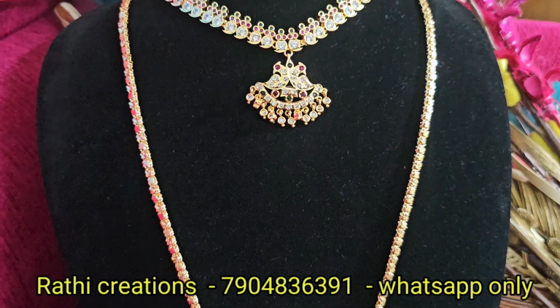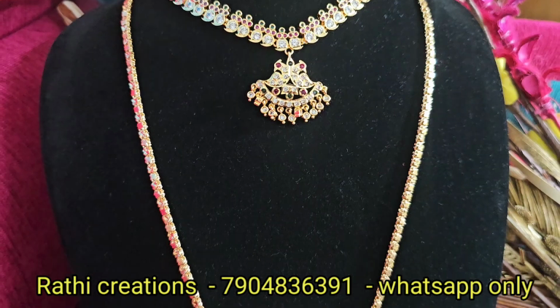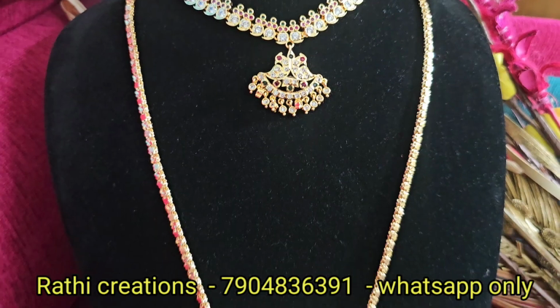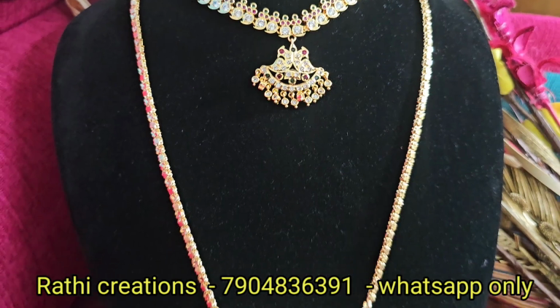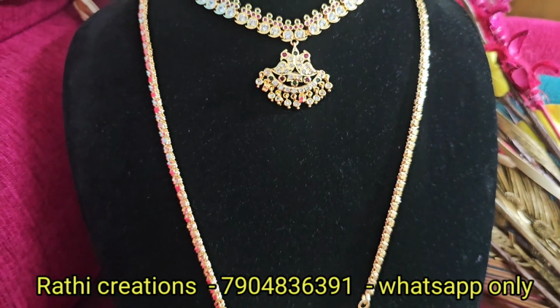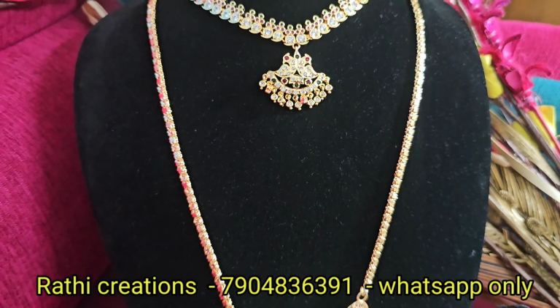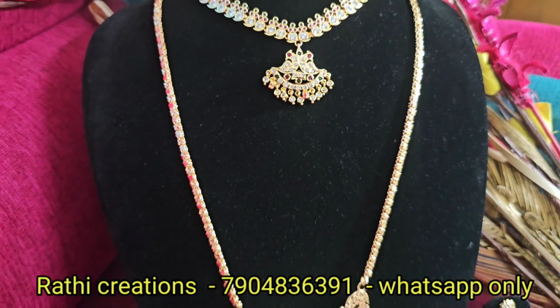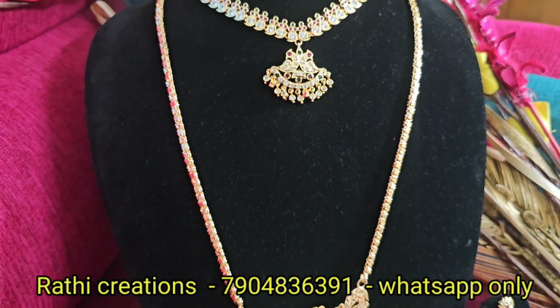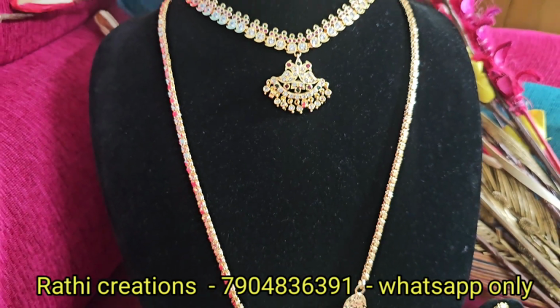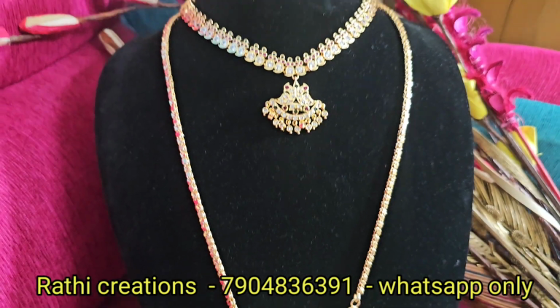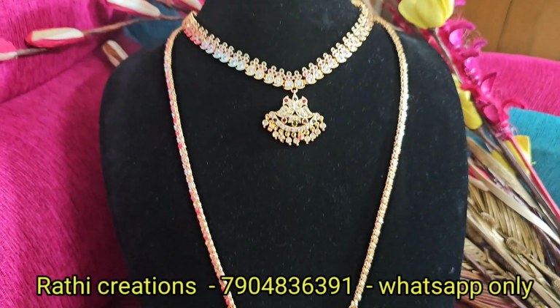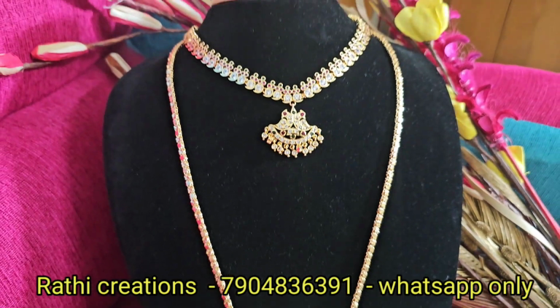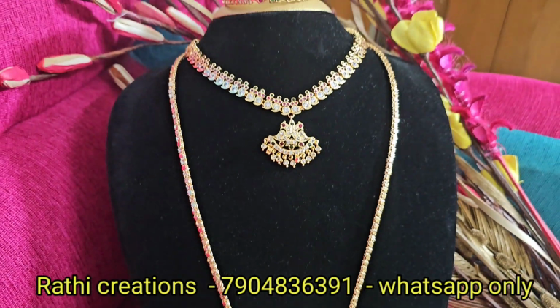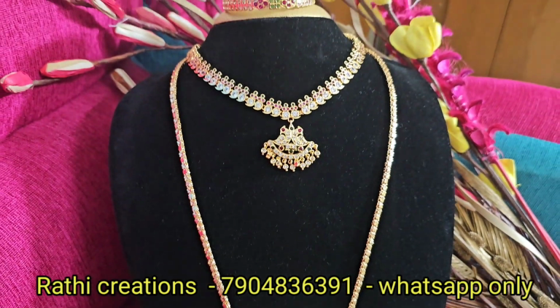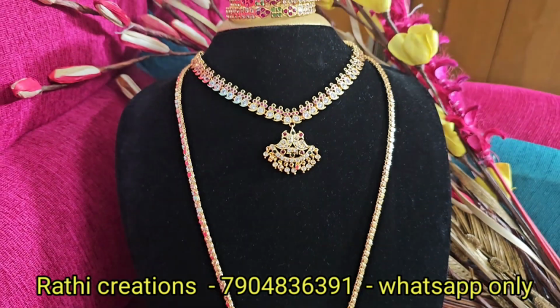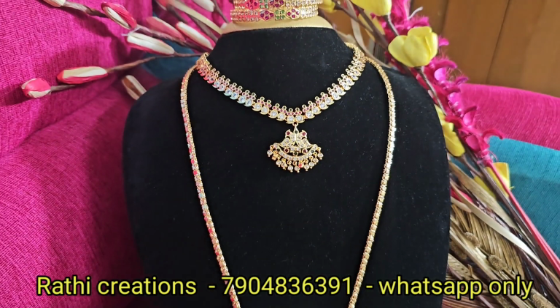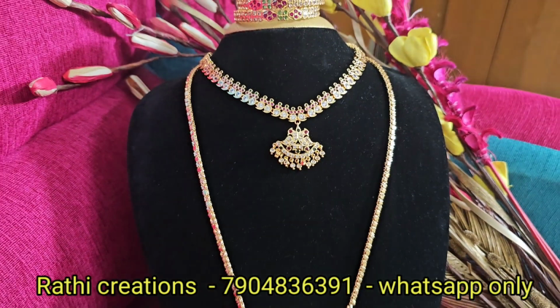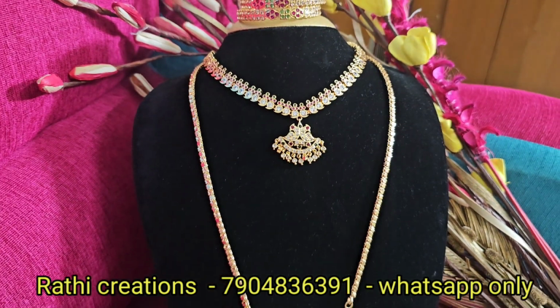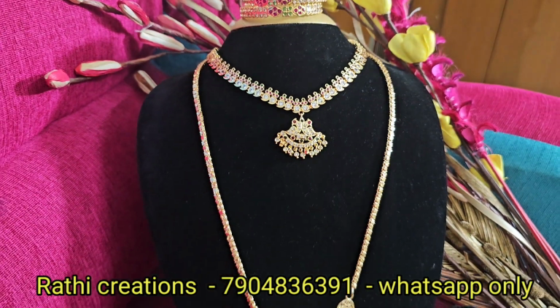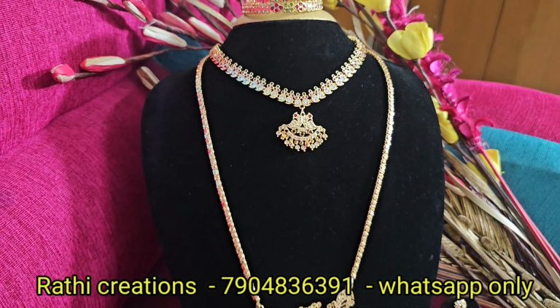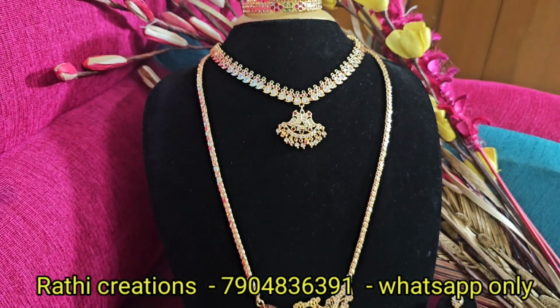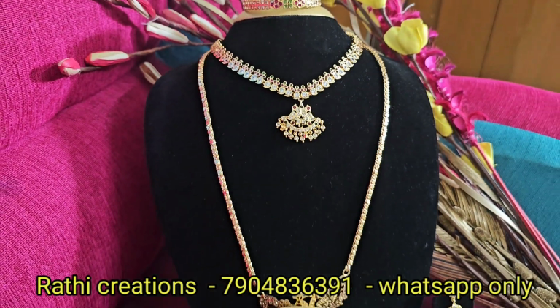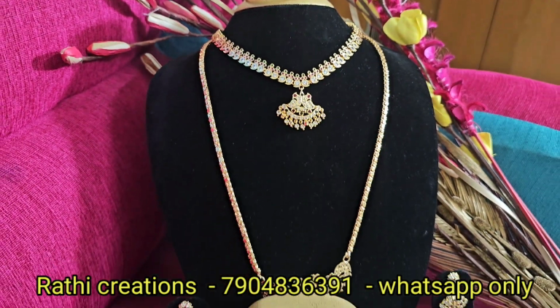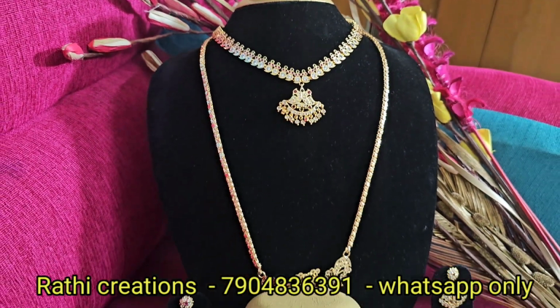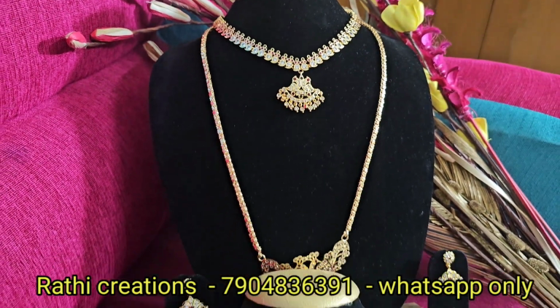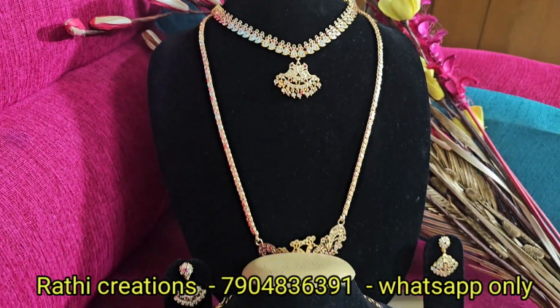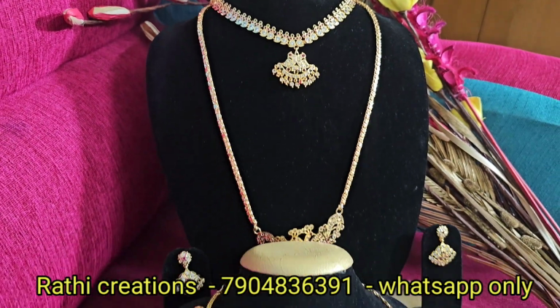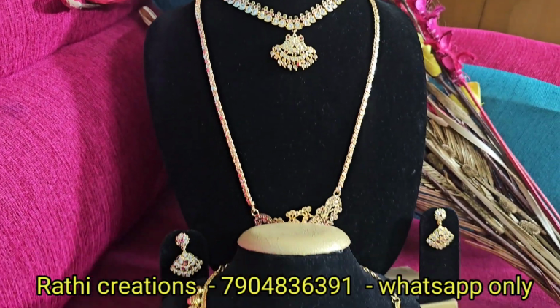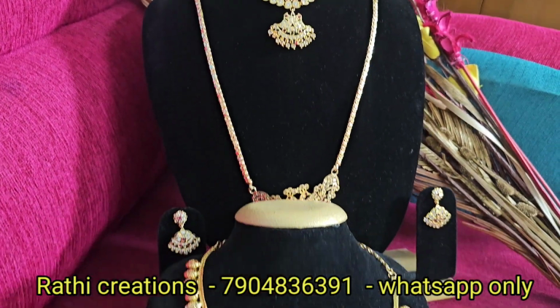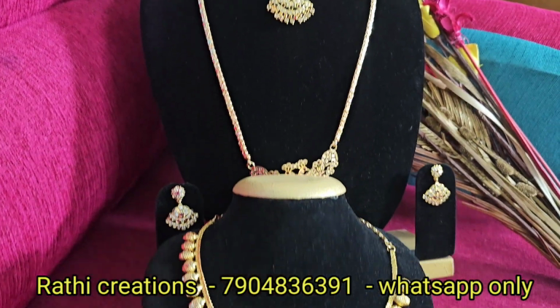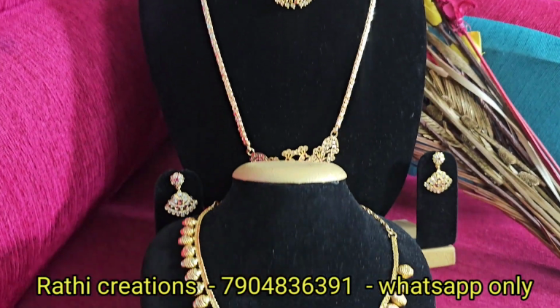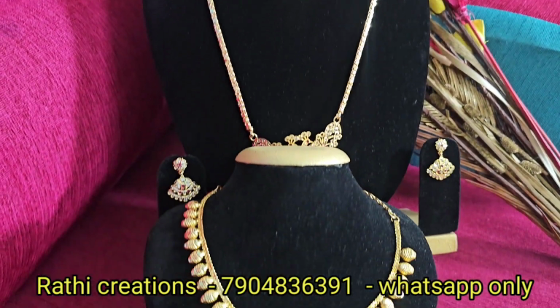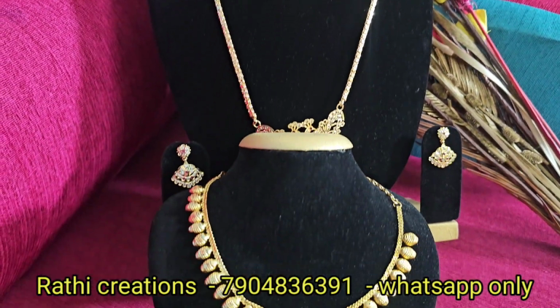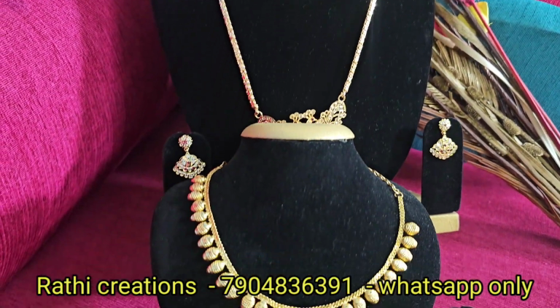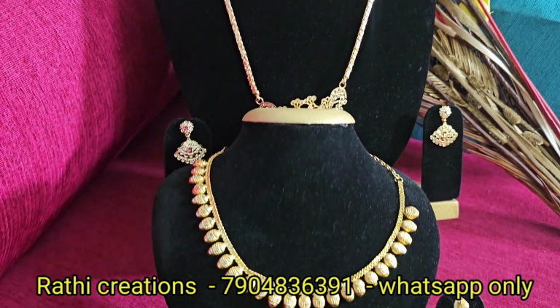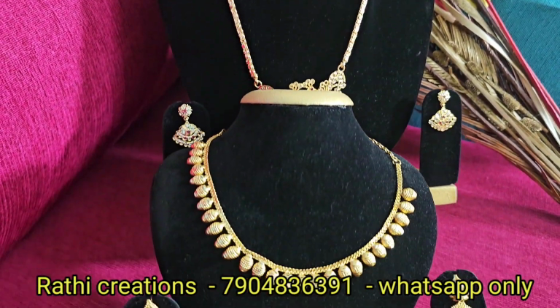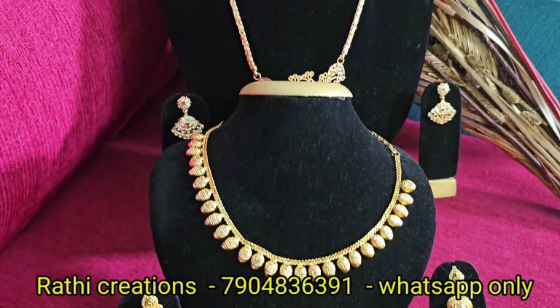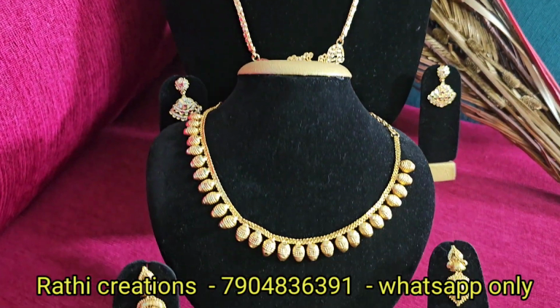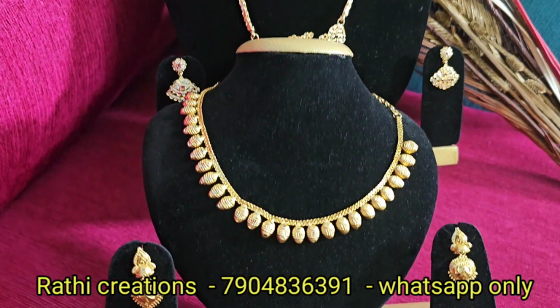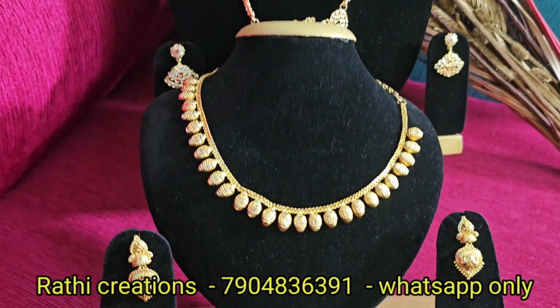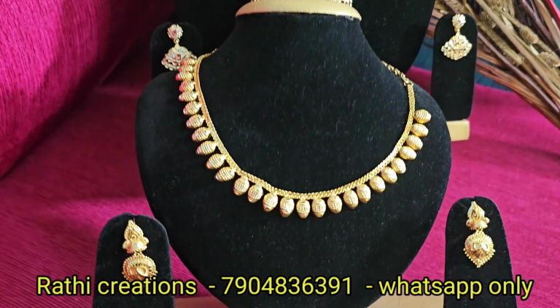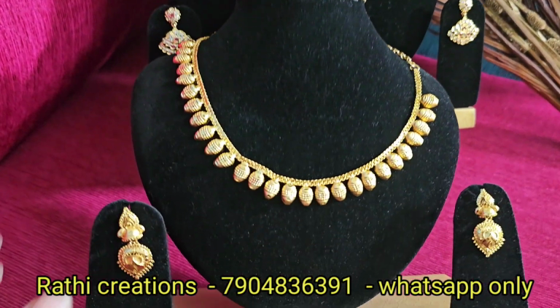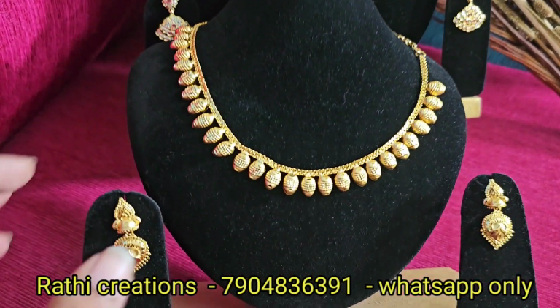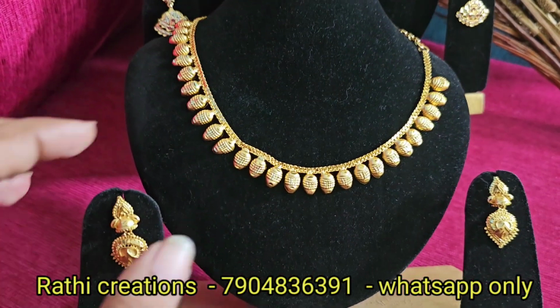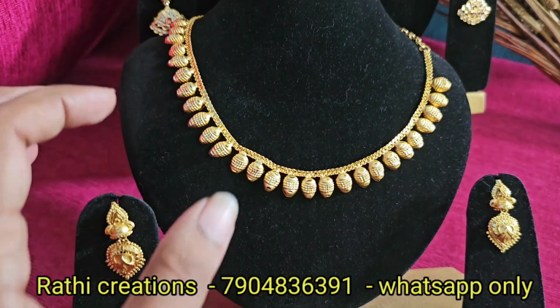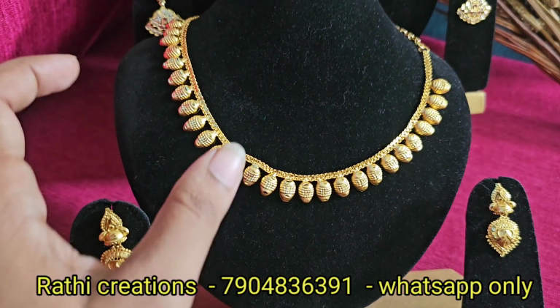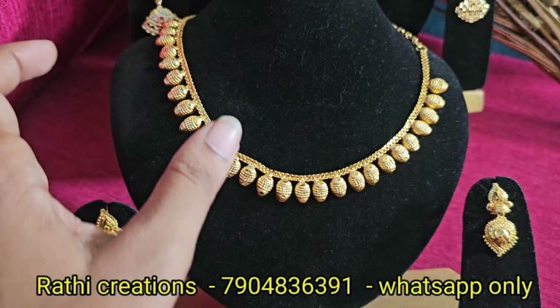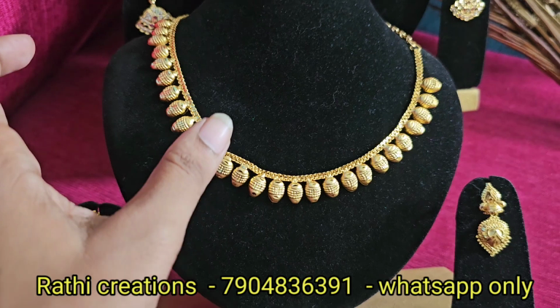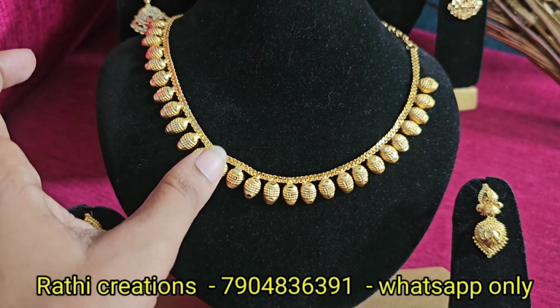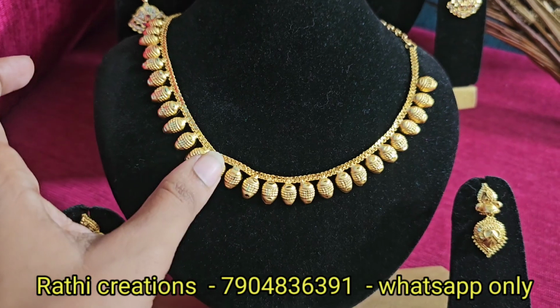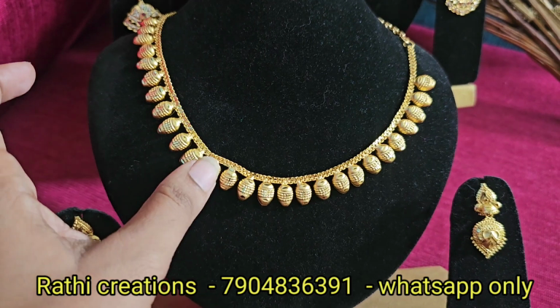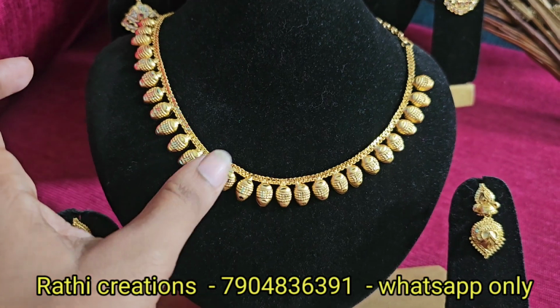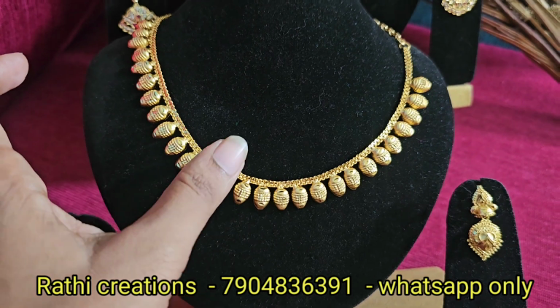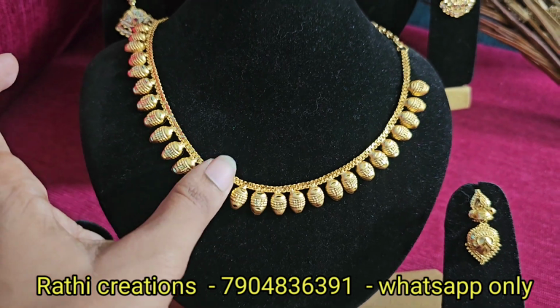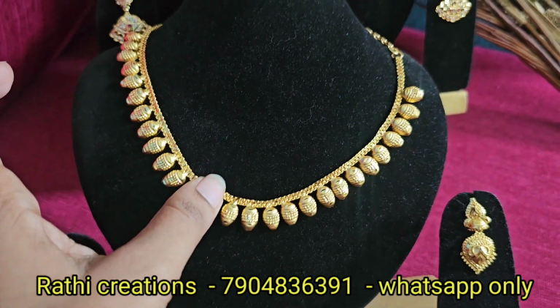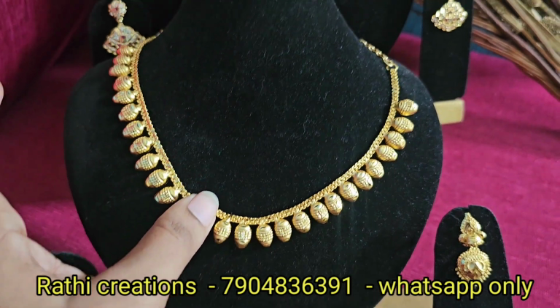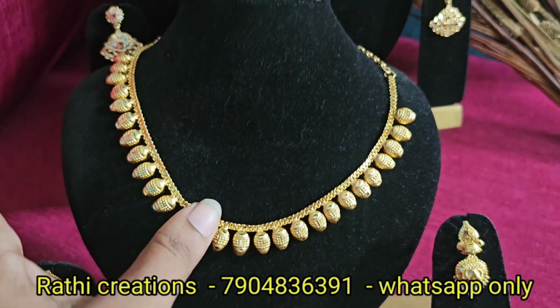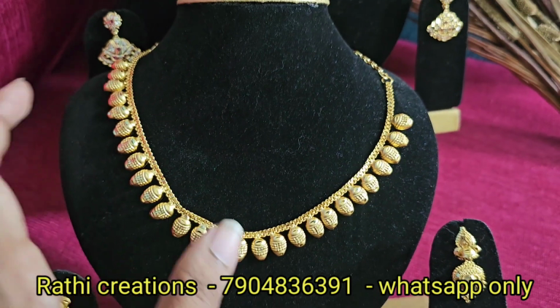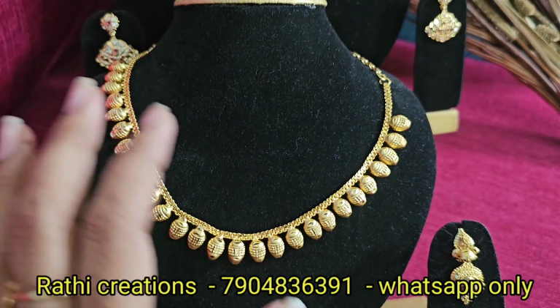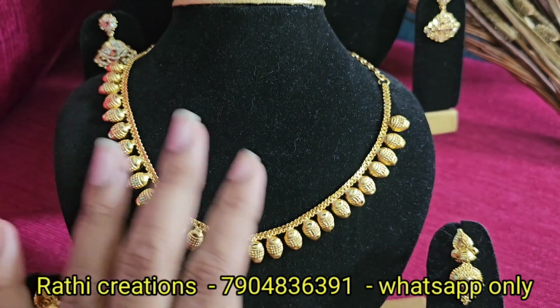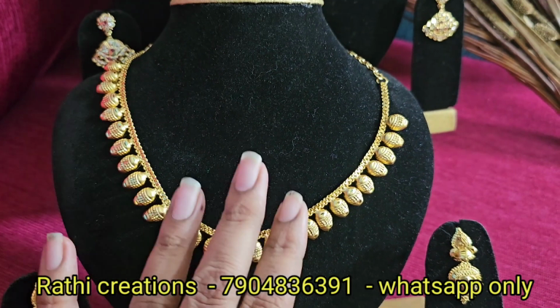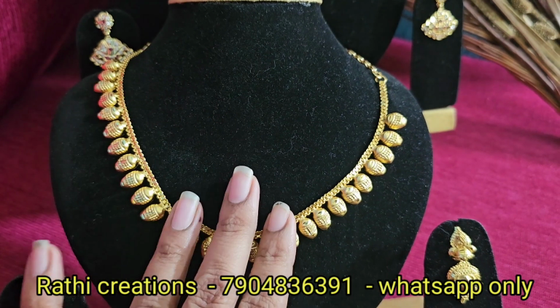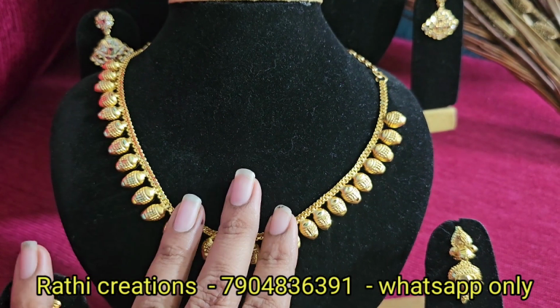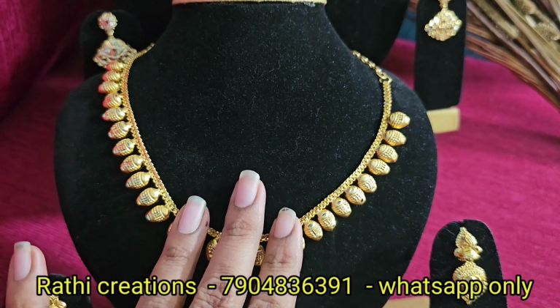Hi Friends! Welcome to Rathi Creations. This is Nadia Gopinath. Narayya Navratri Special Combo.